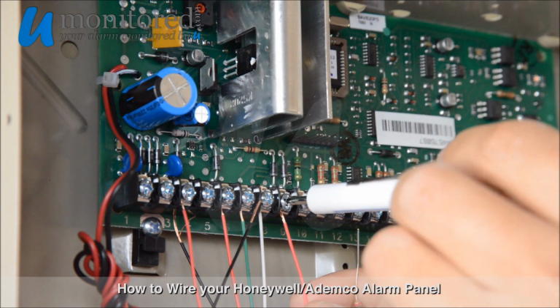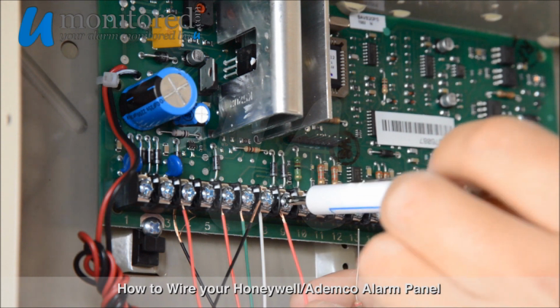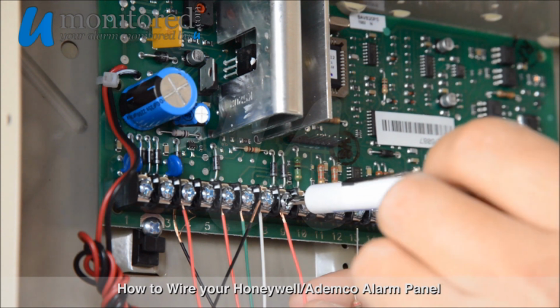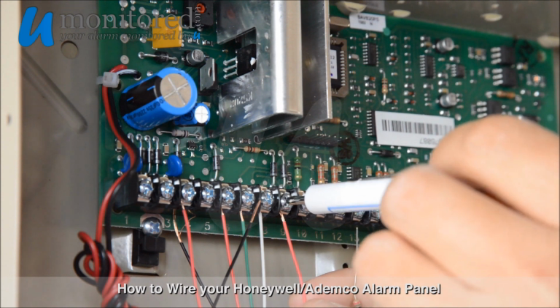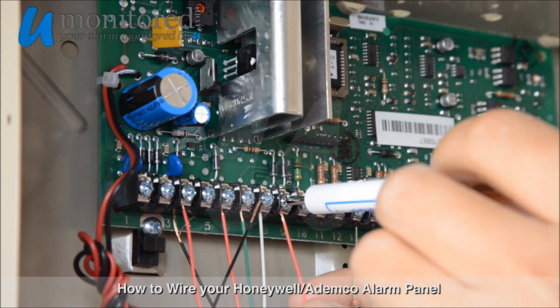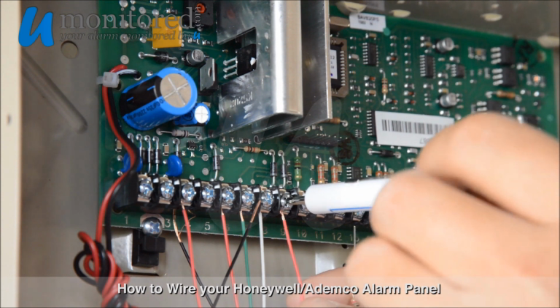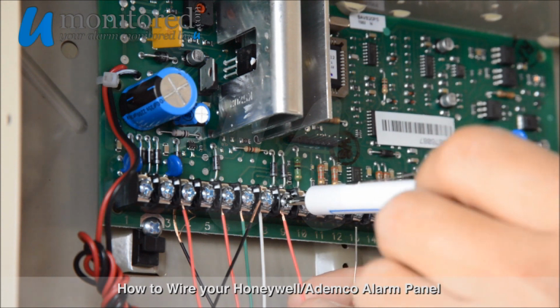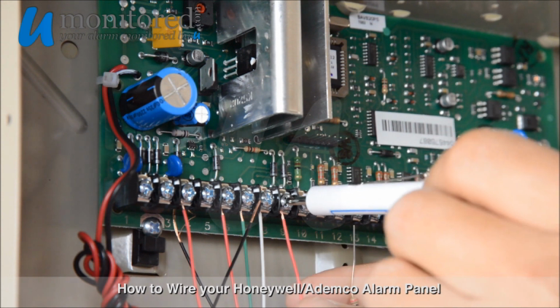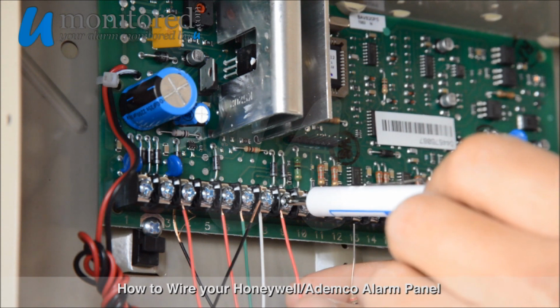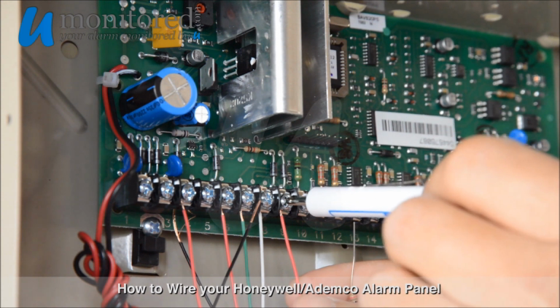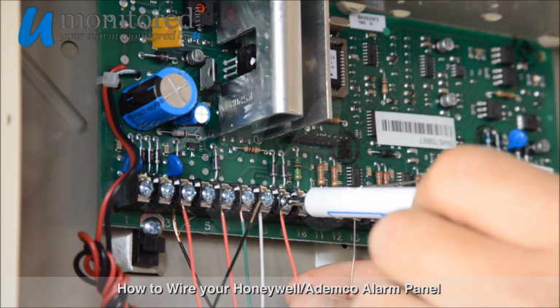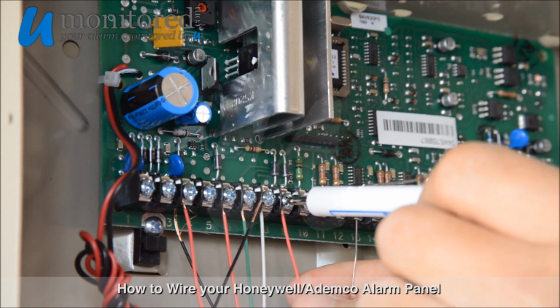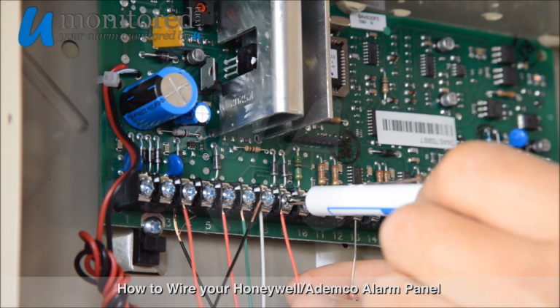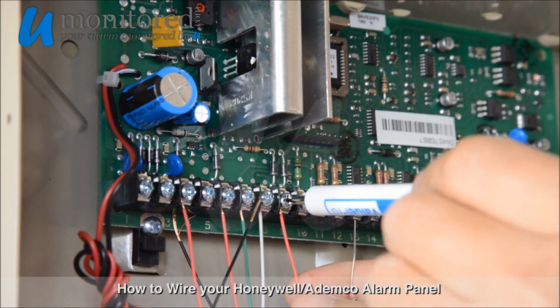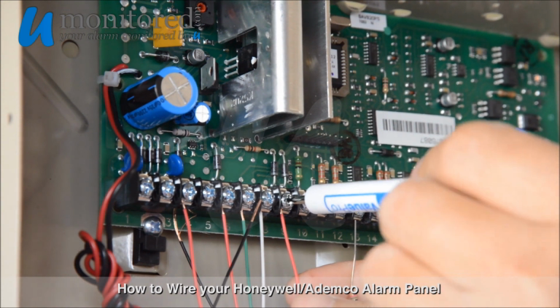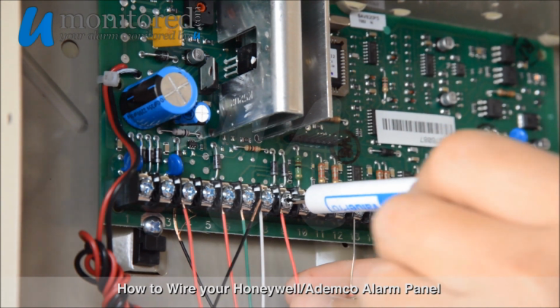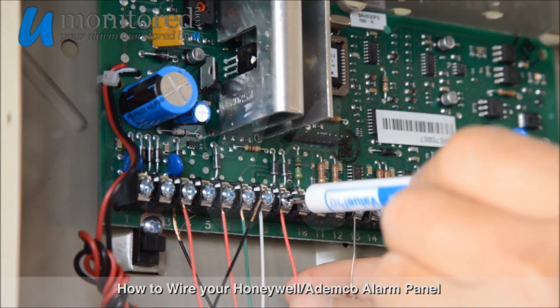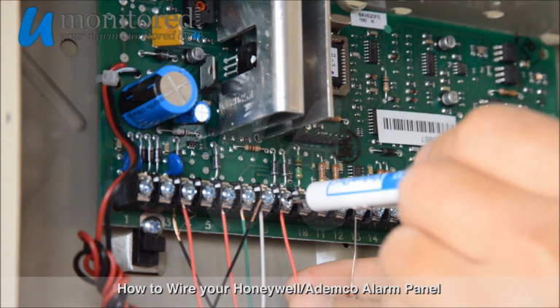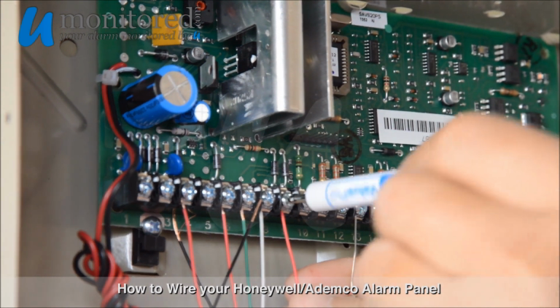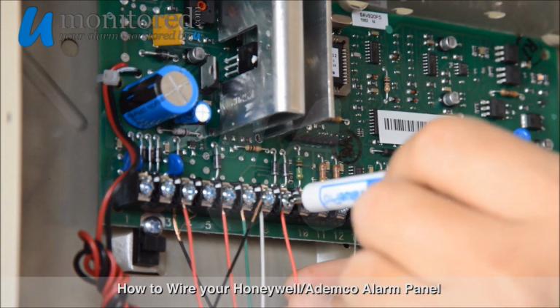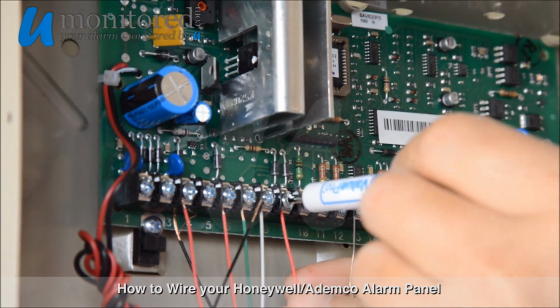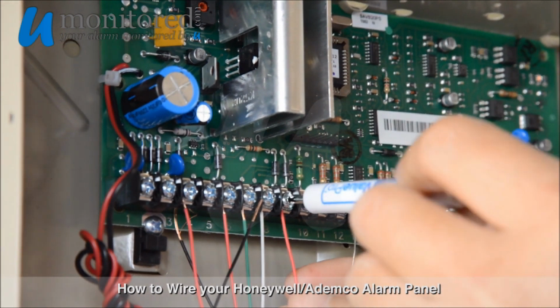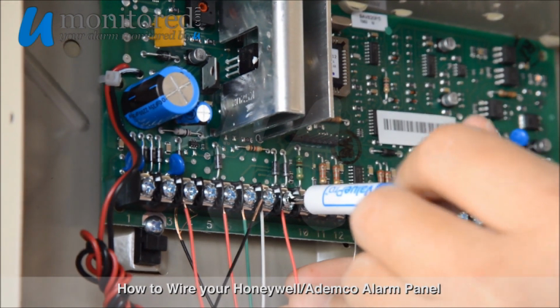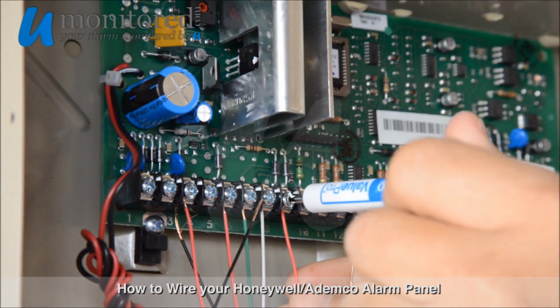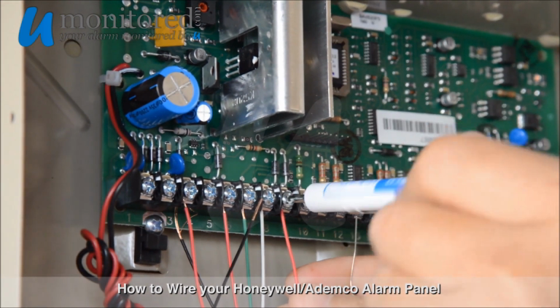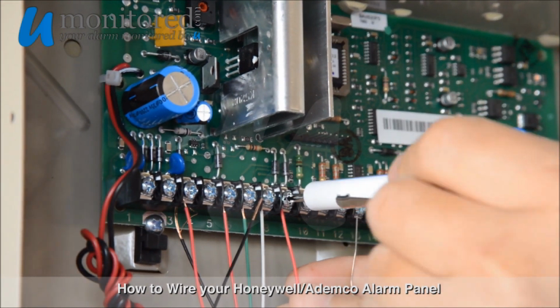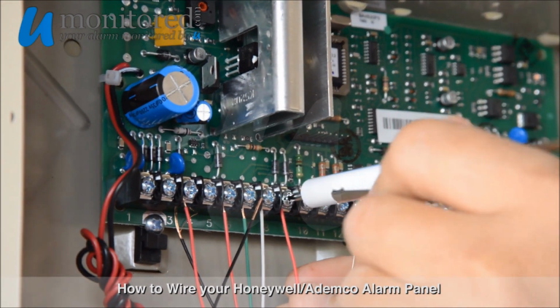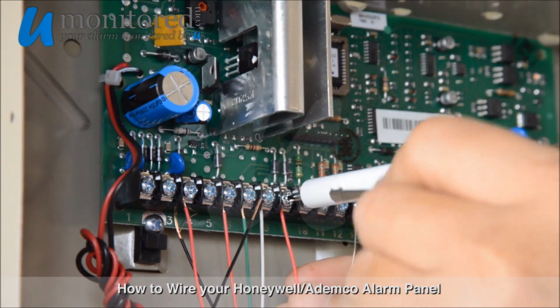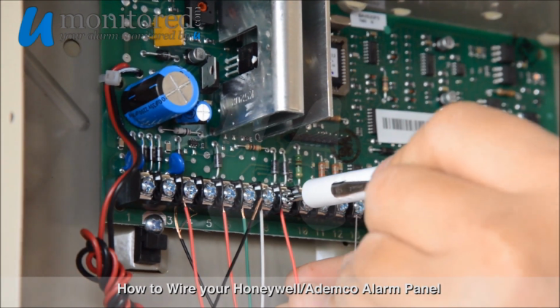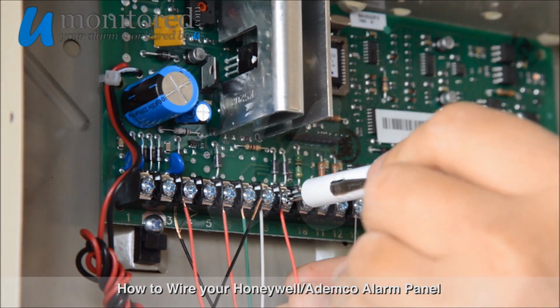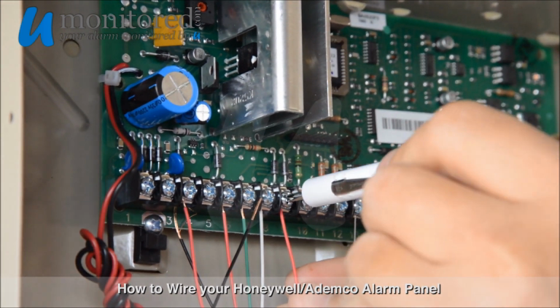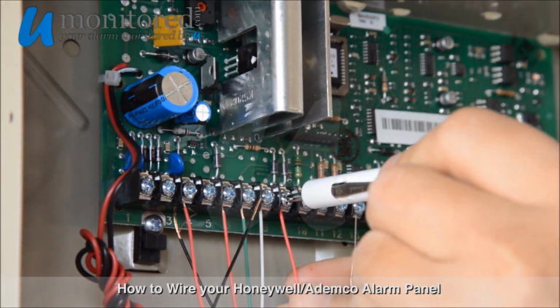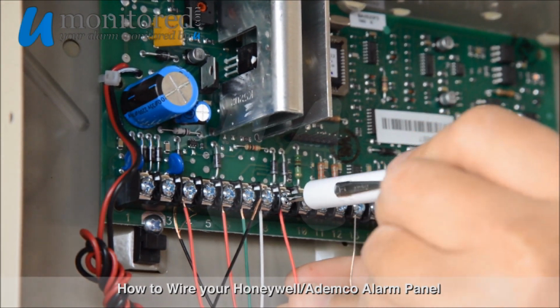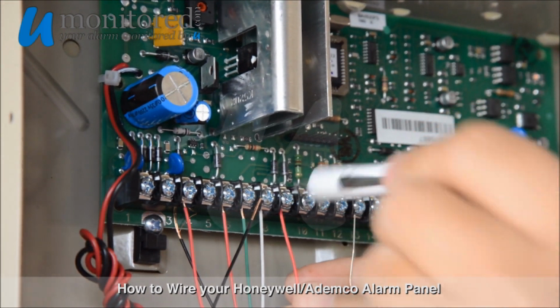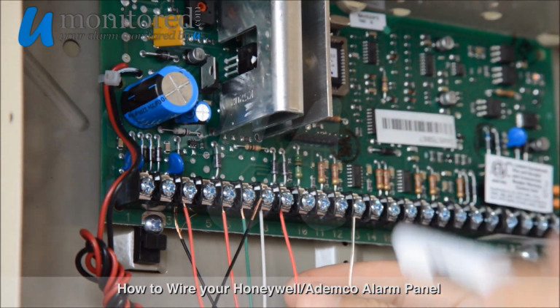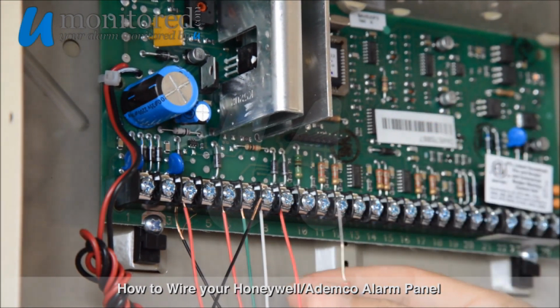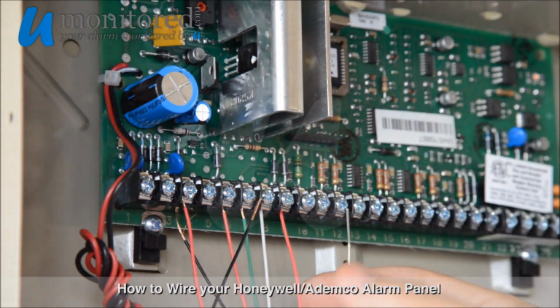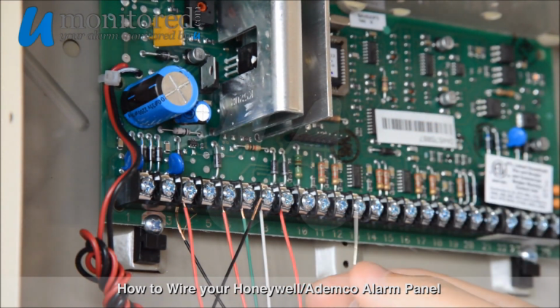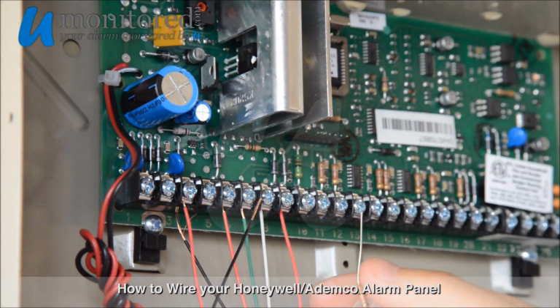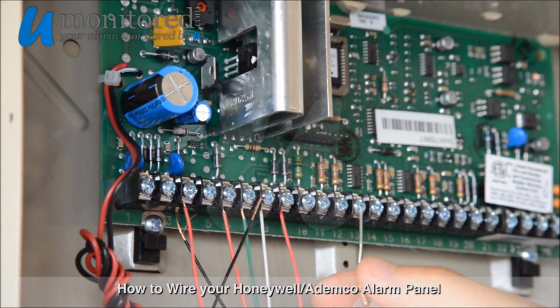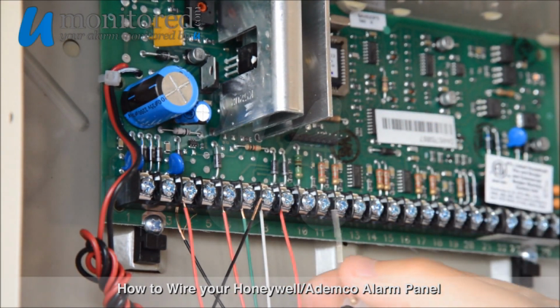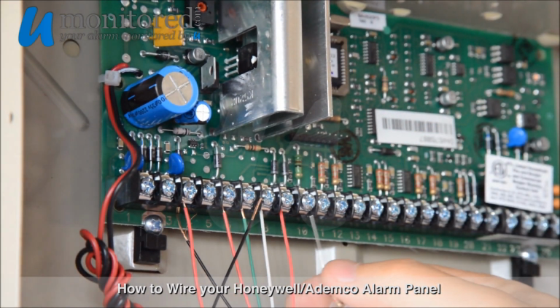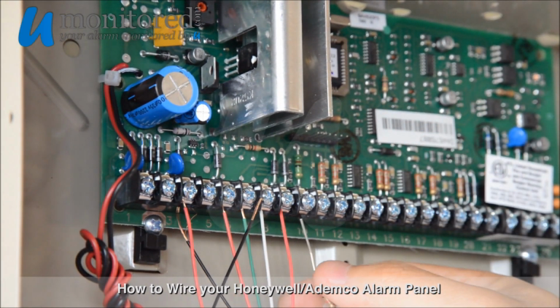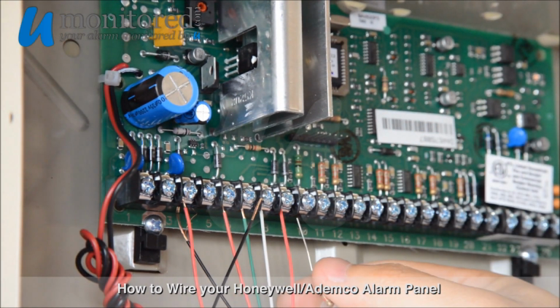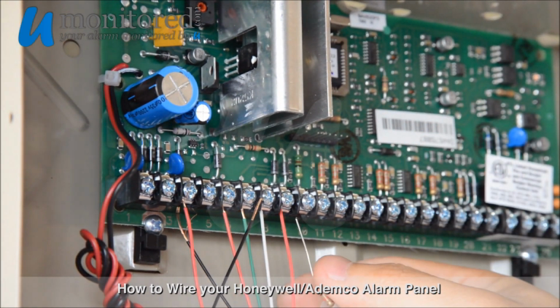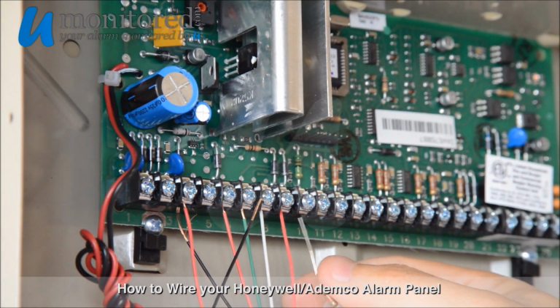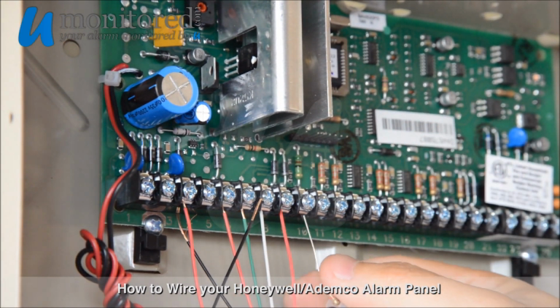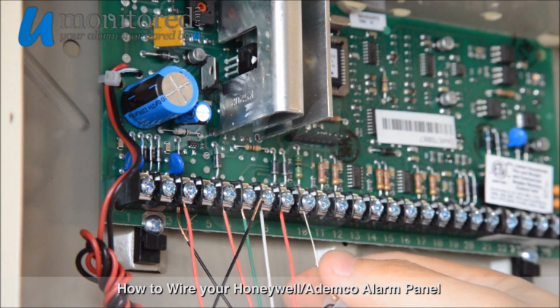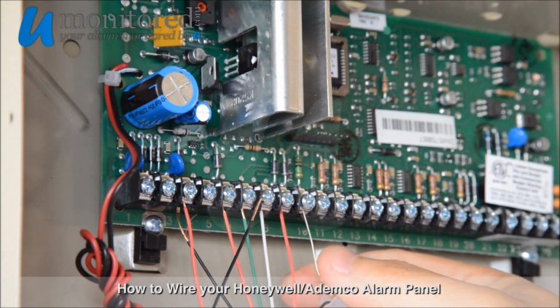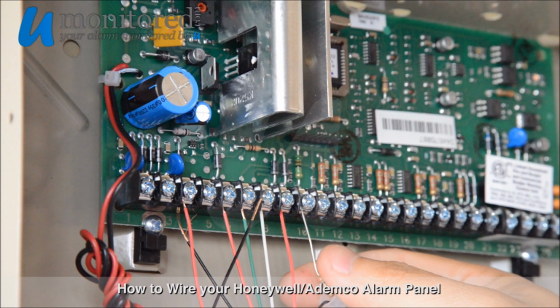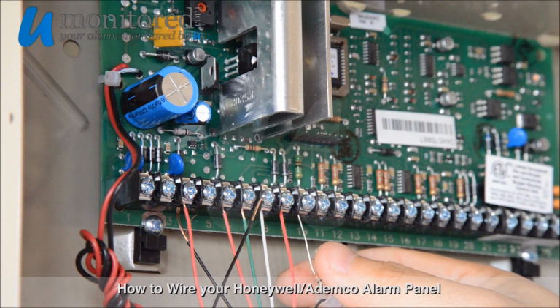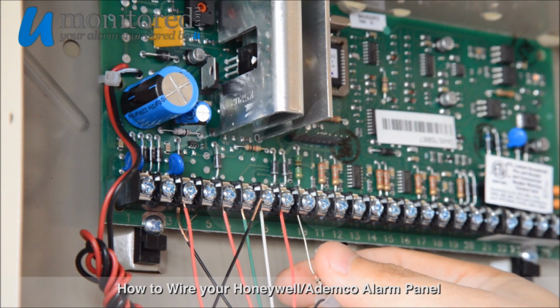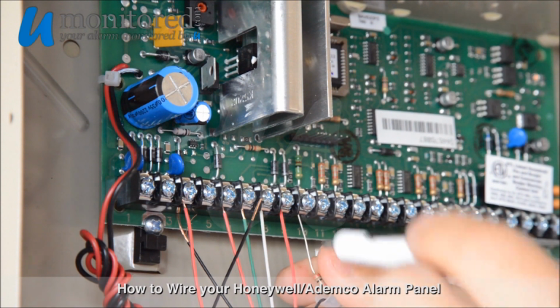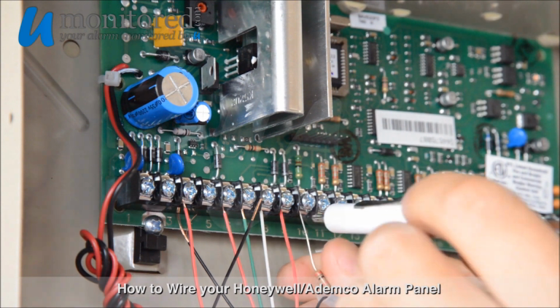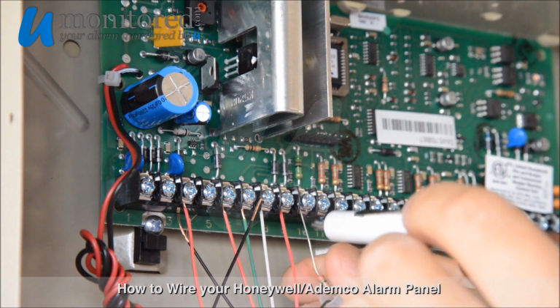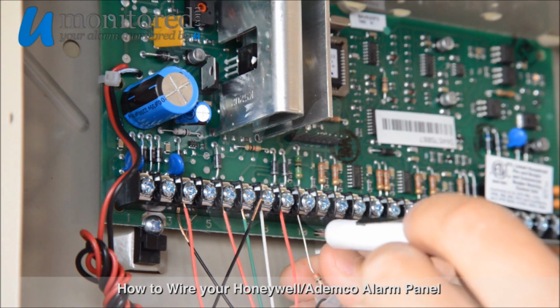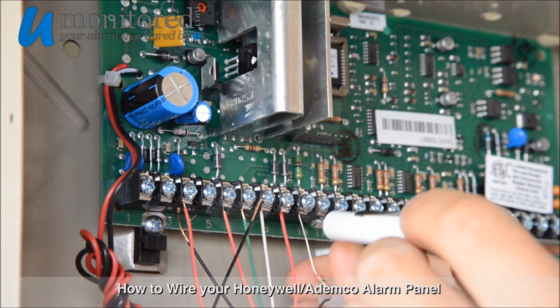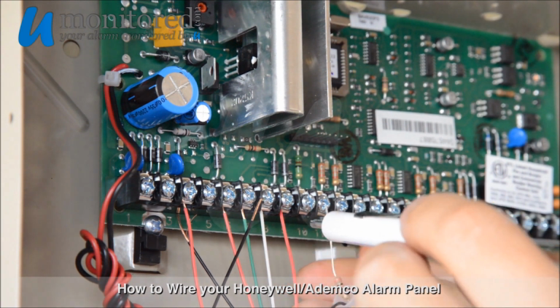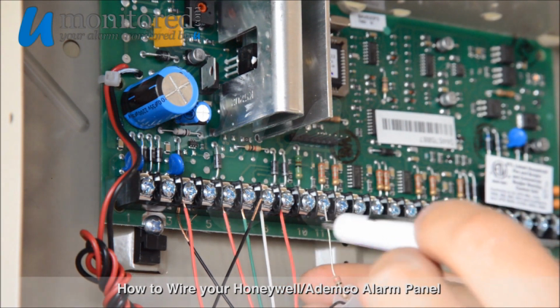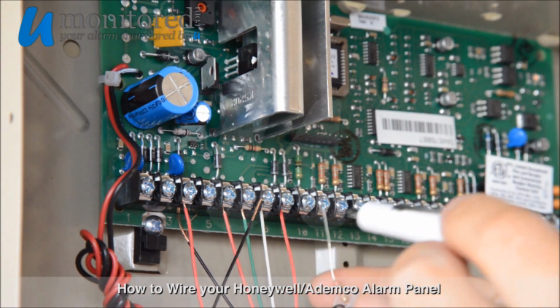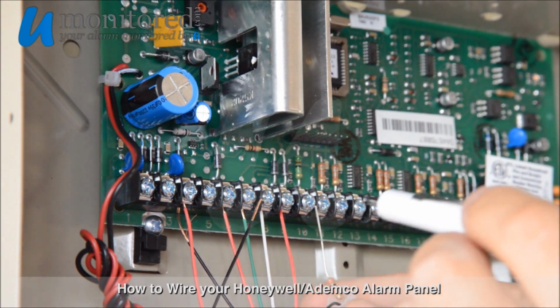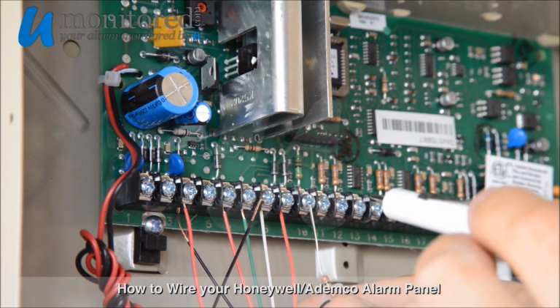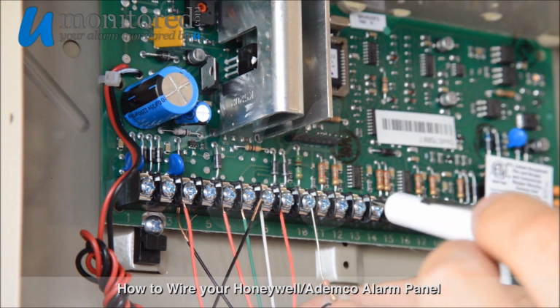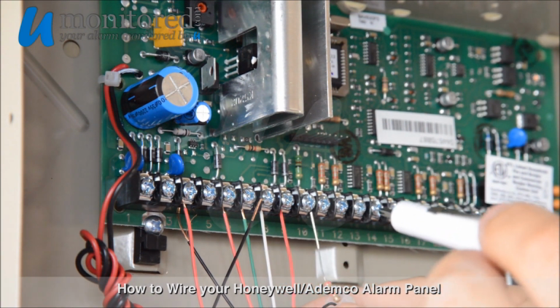On to Zone 1, we'll put our positive wire into Terminal 8, and our resistor end wire into Terminal 9.